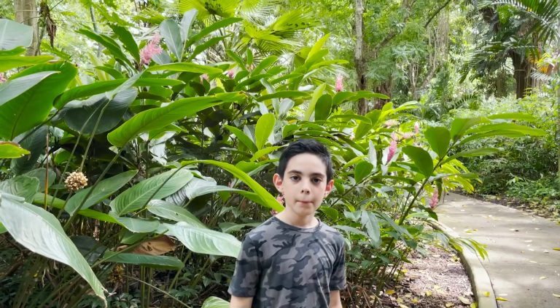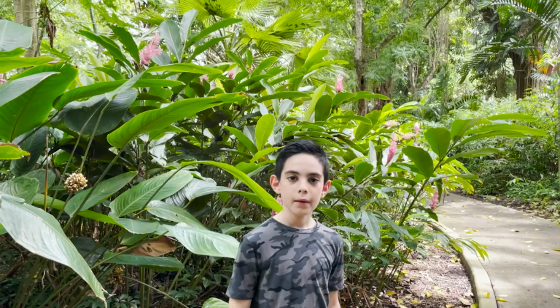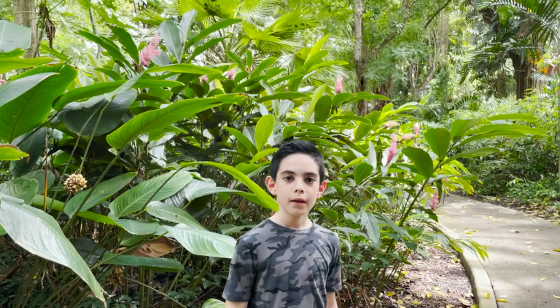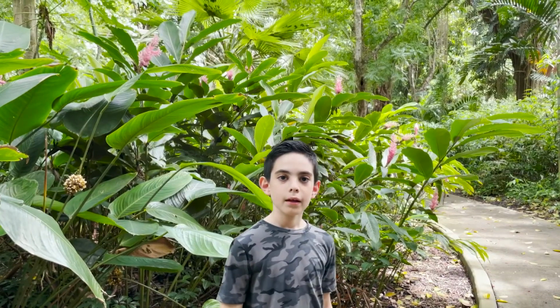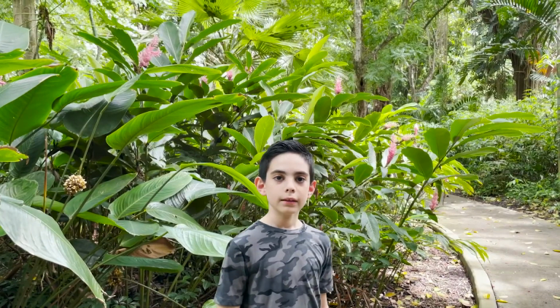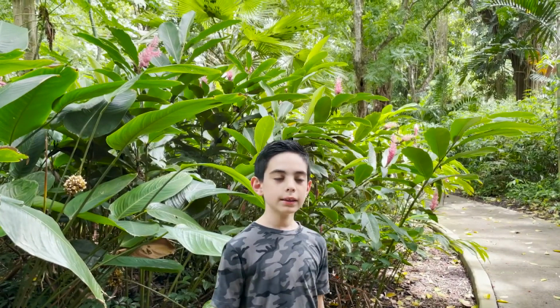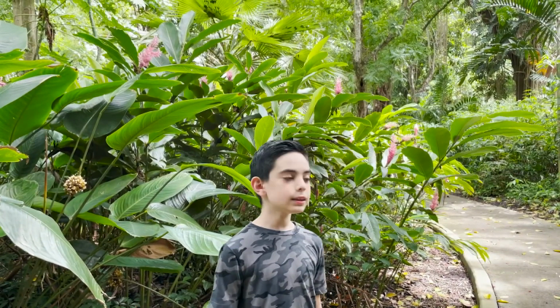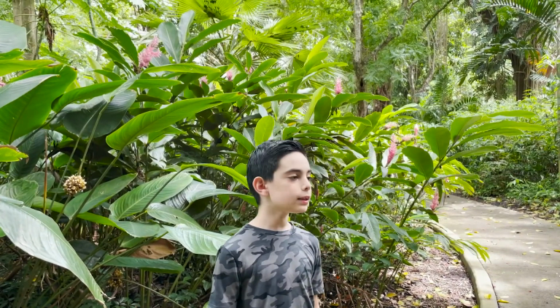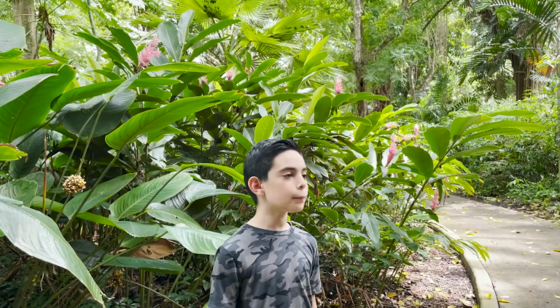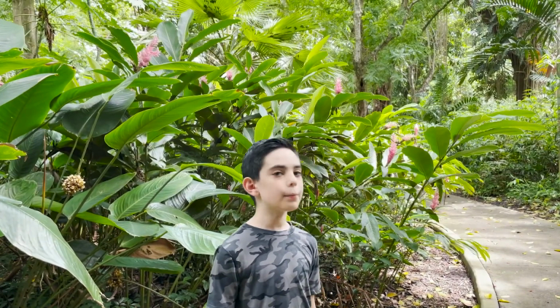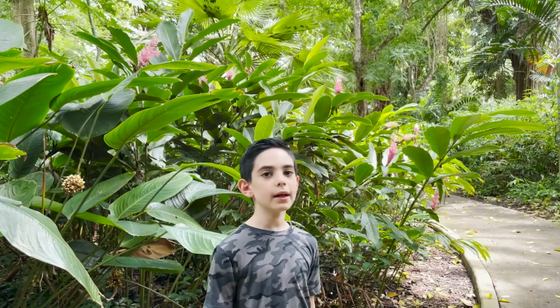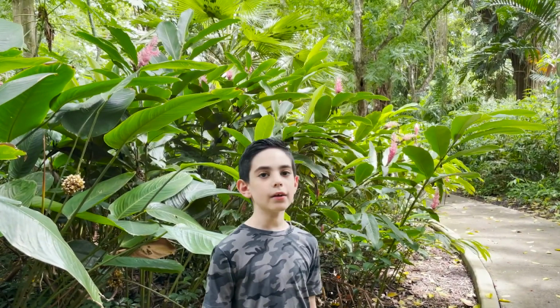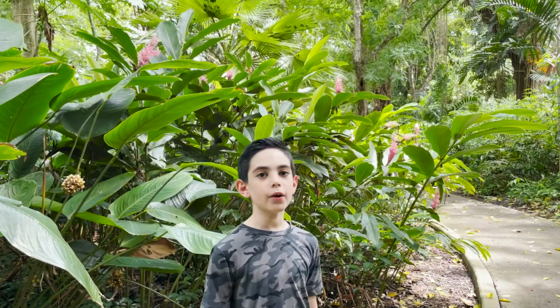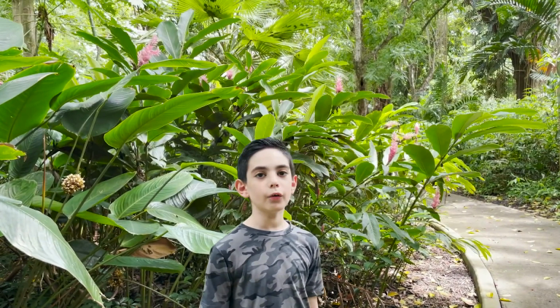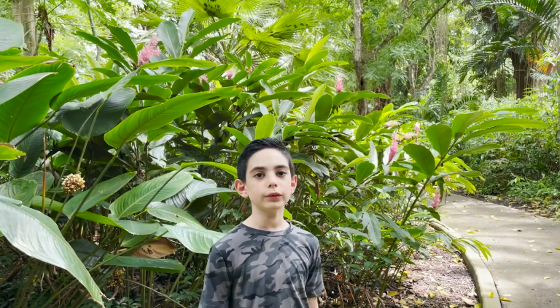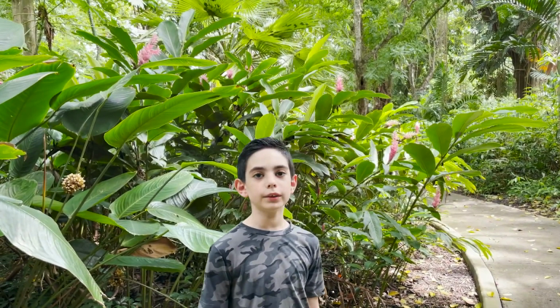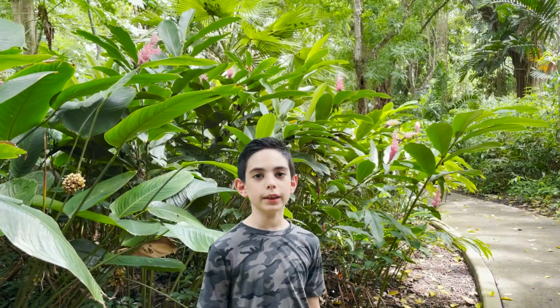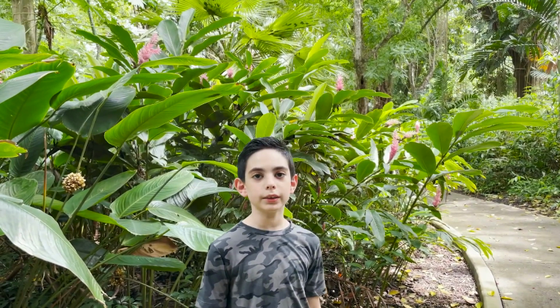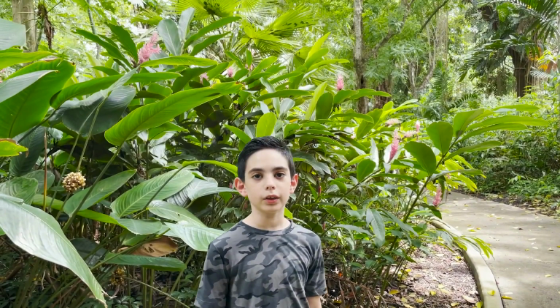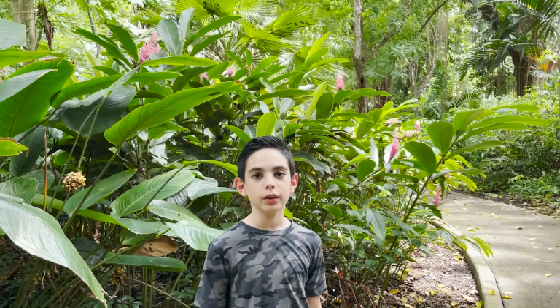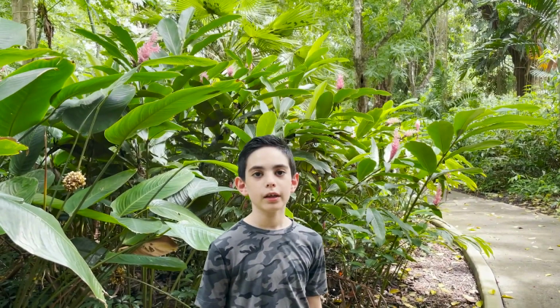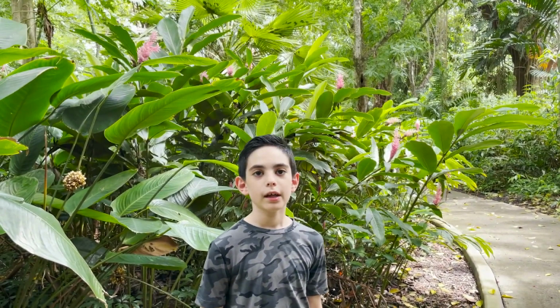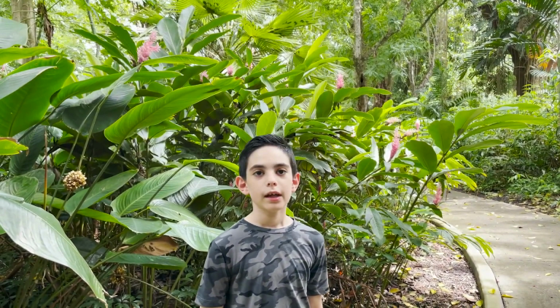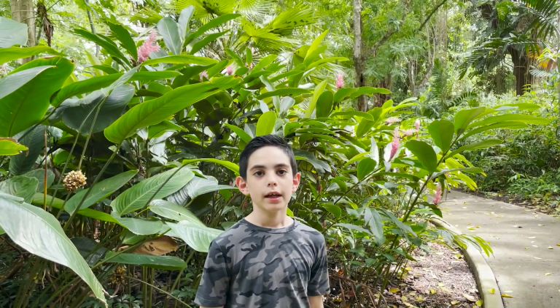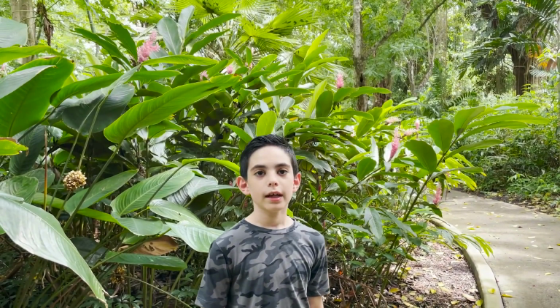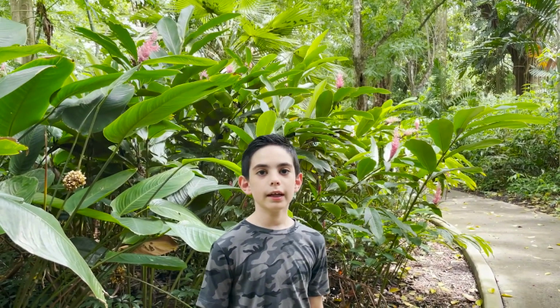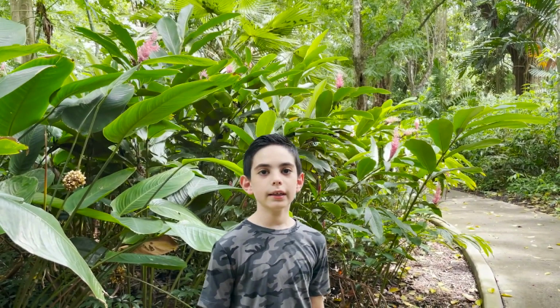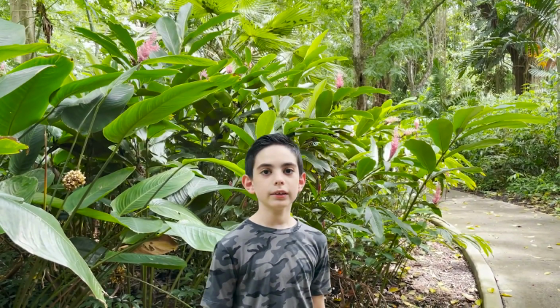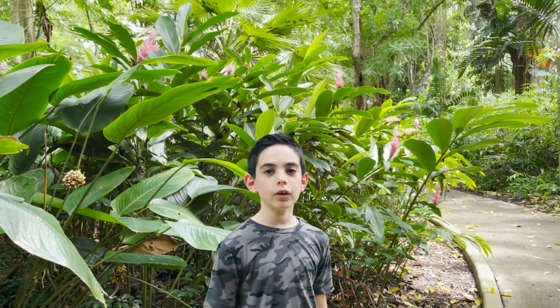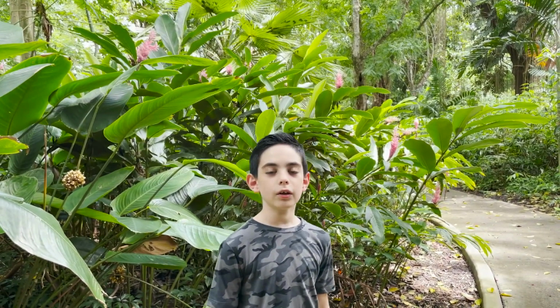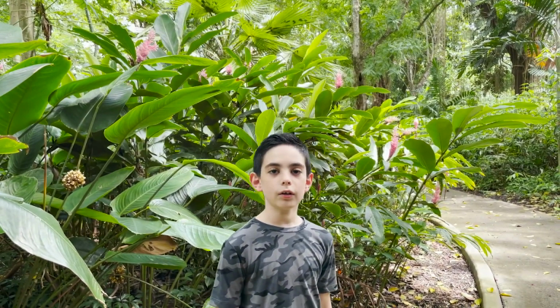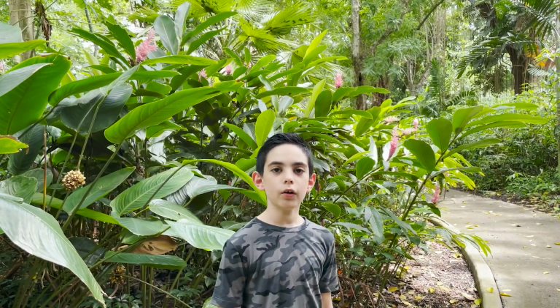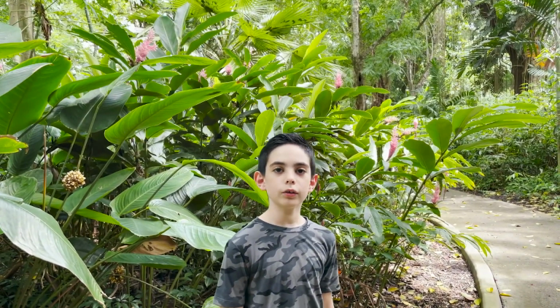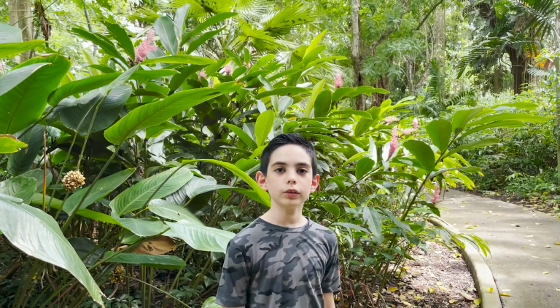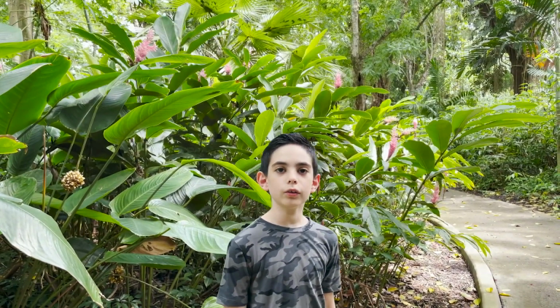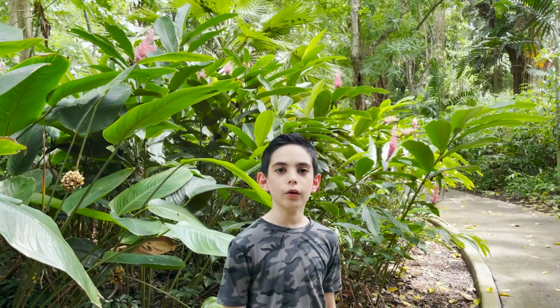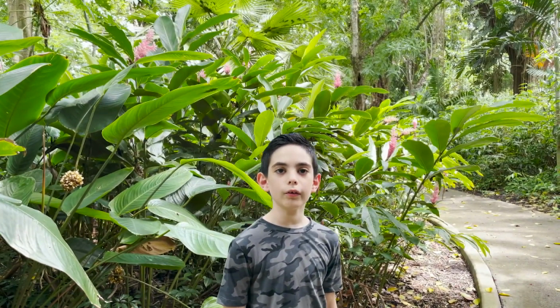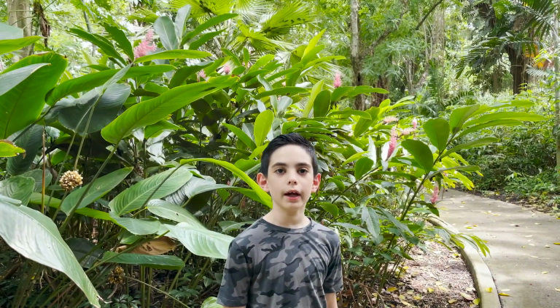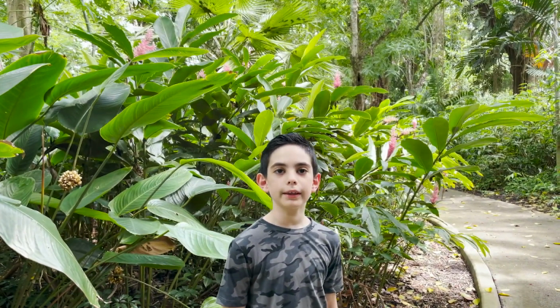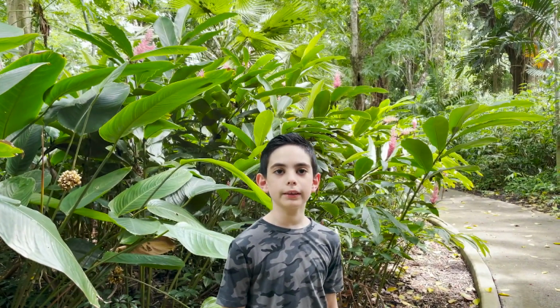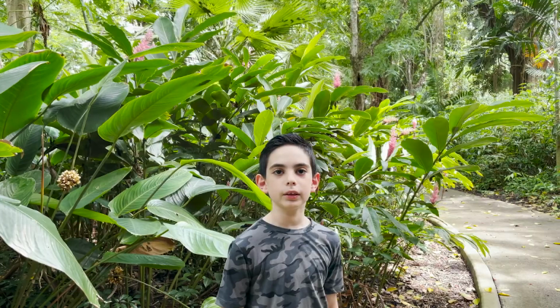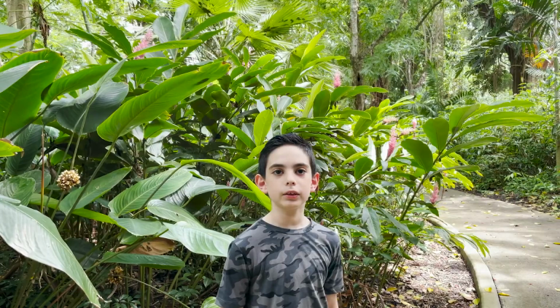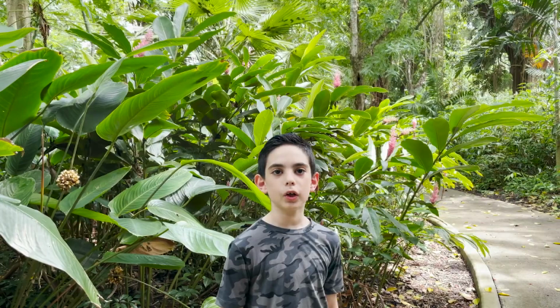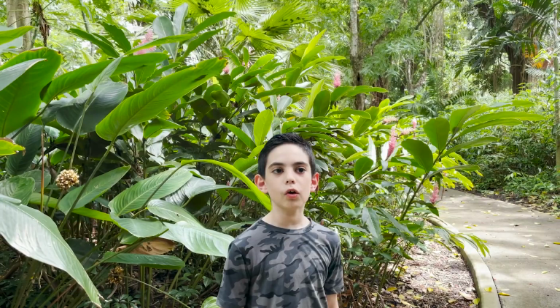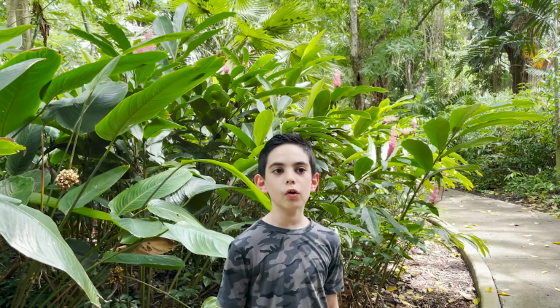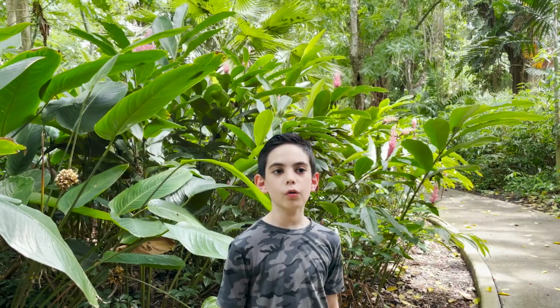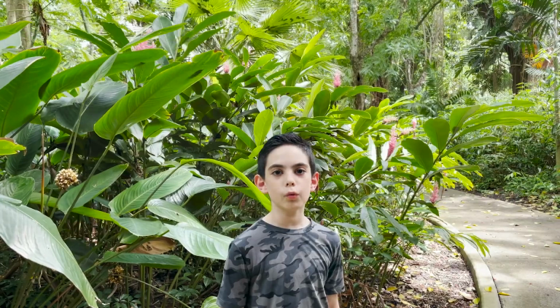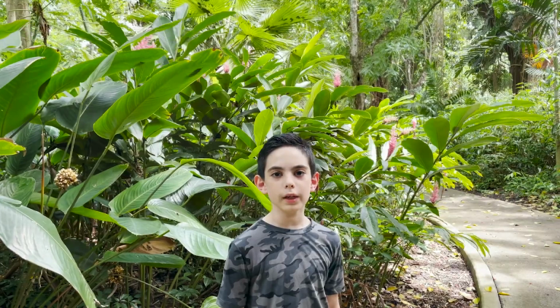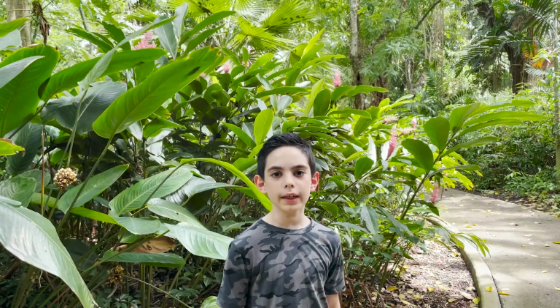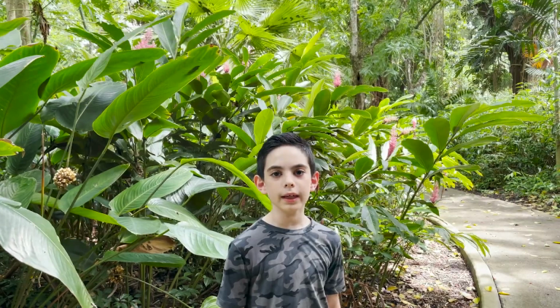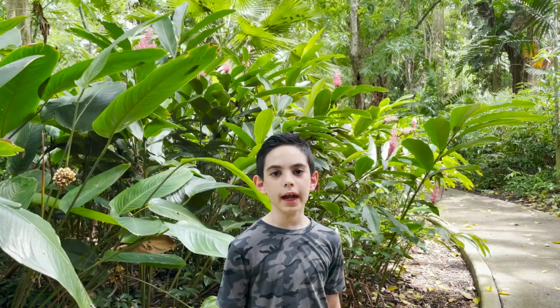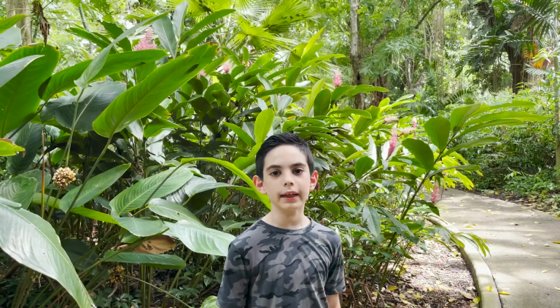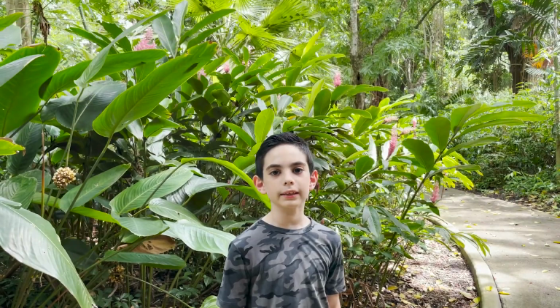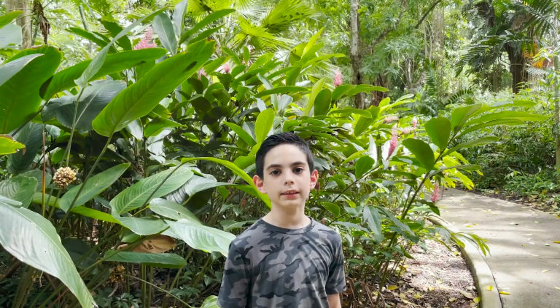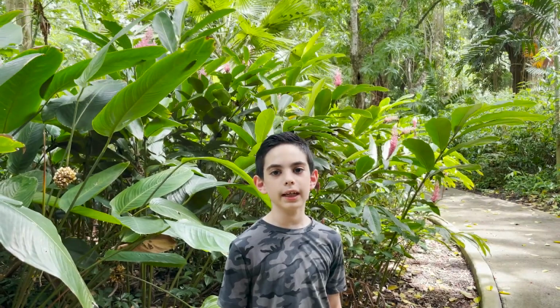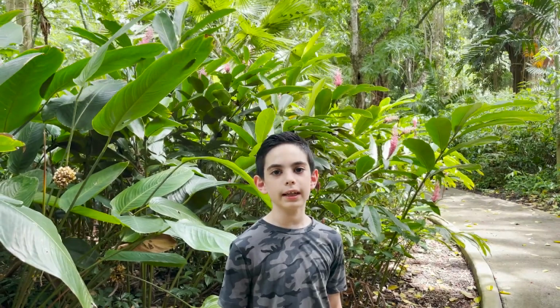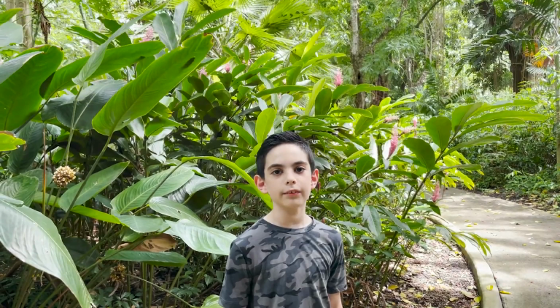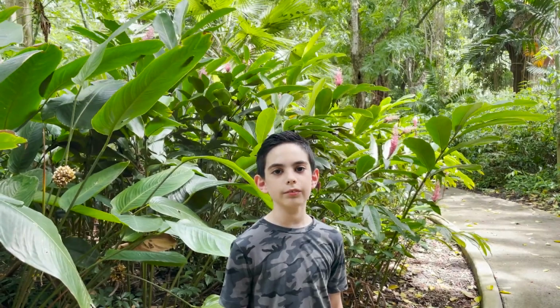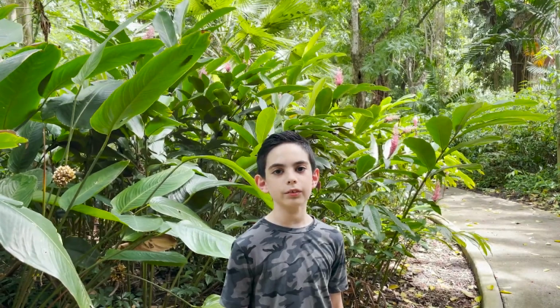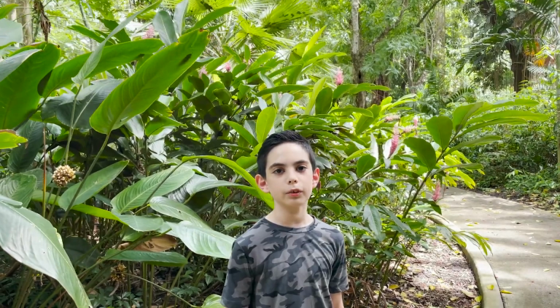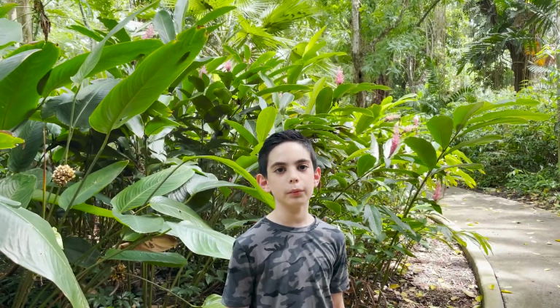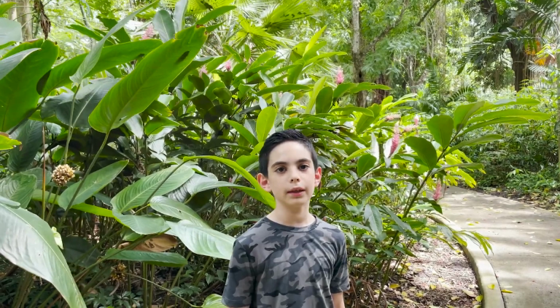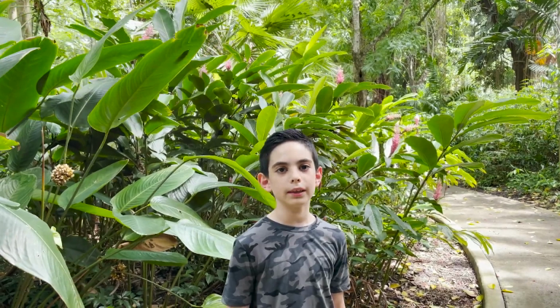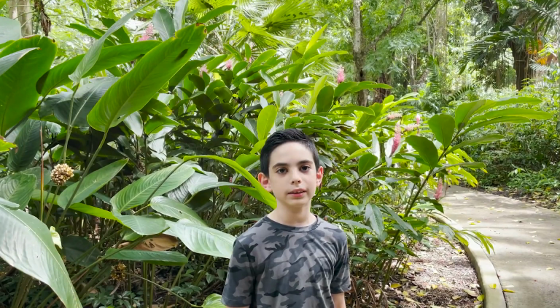This is the pink cone ginger. It is also known as the jungle queen and is native to Malaysia.